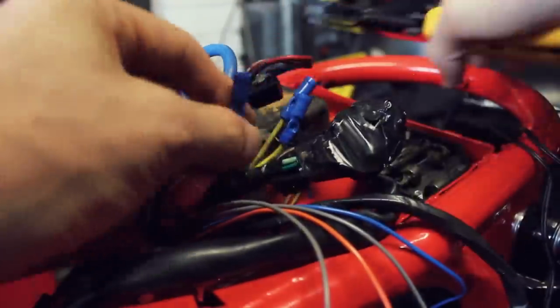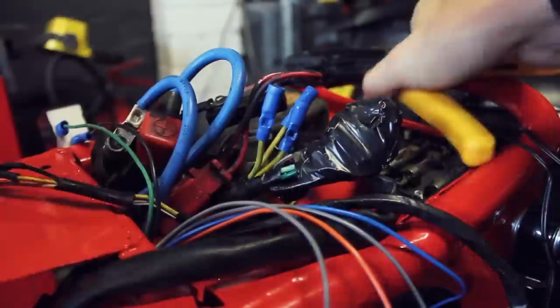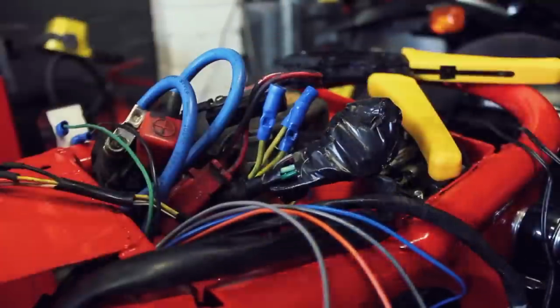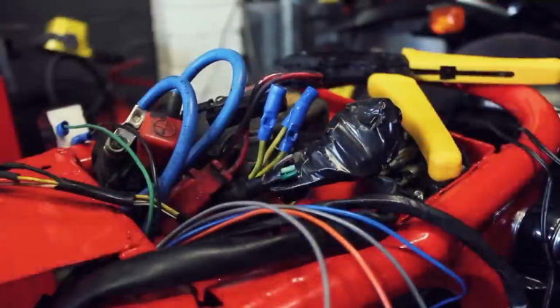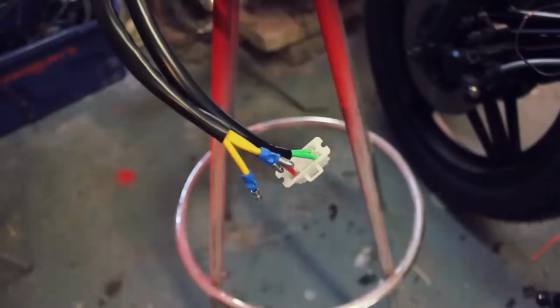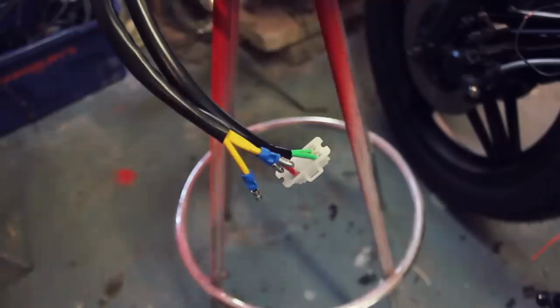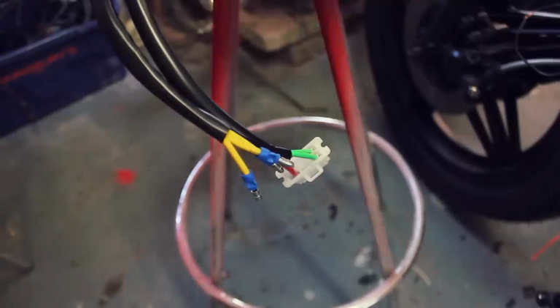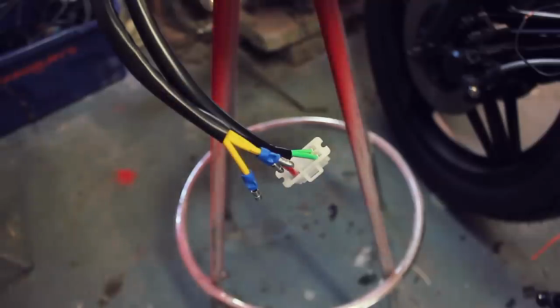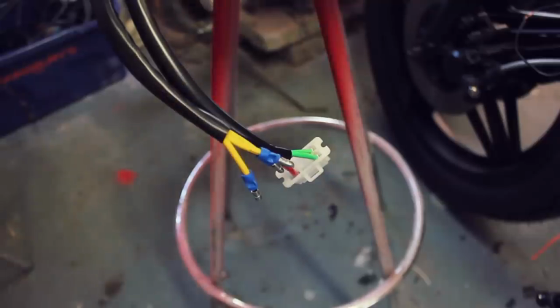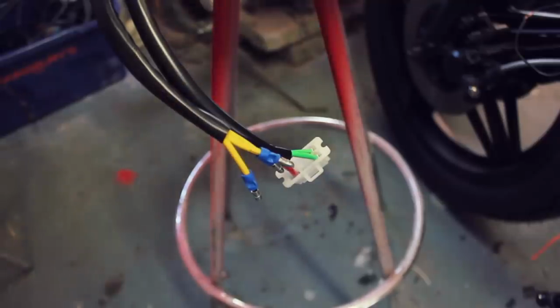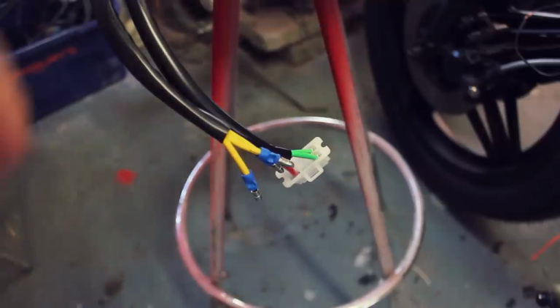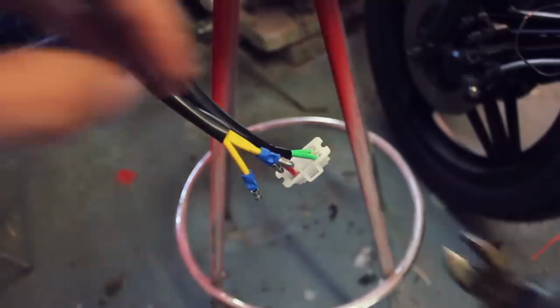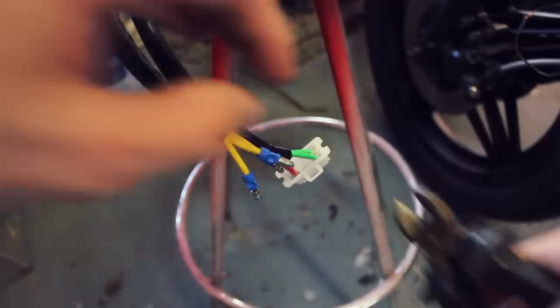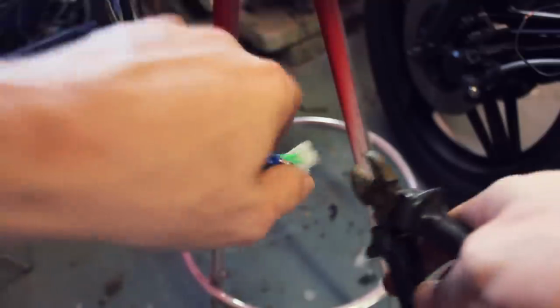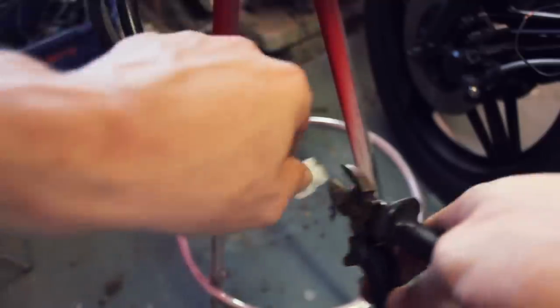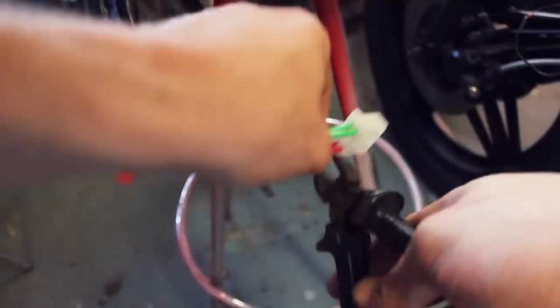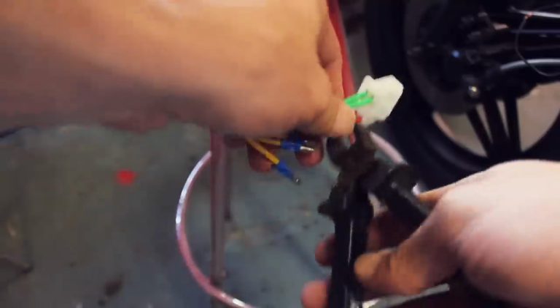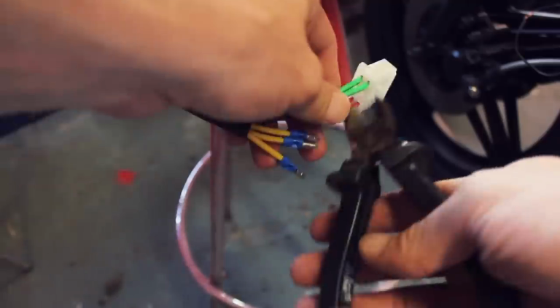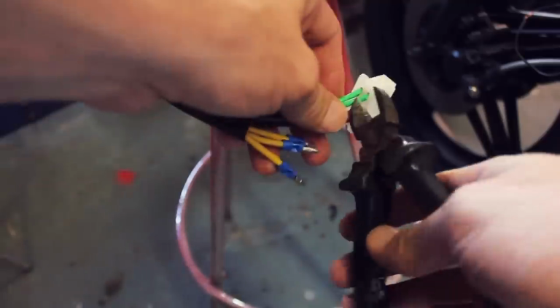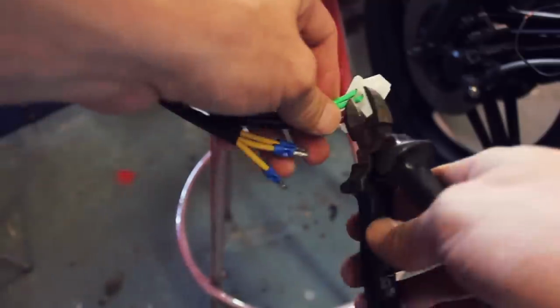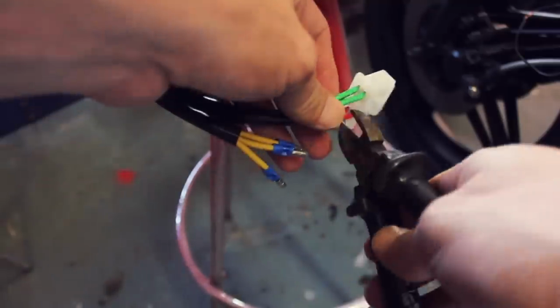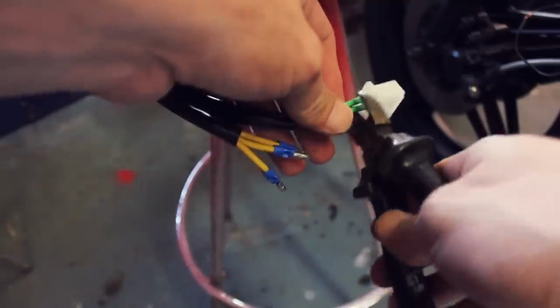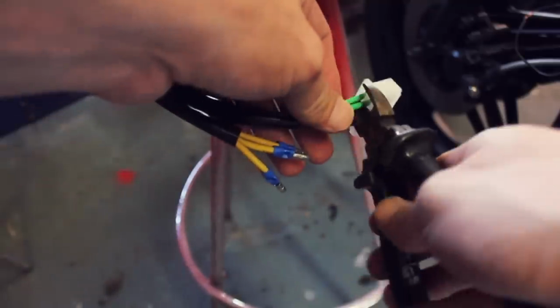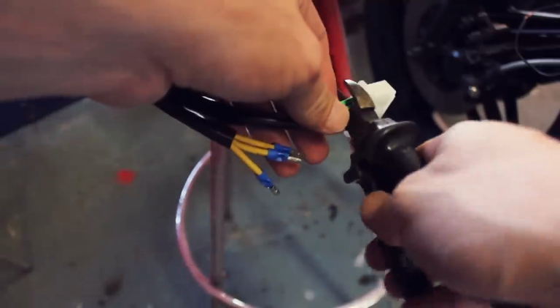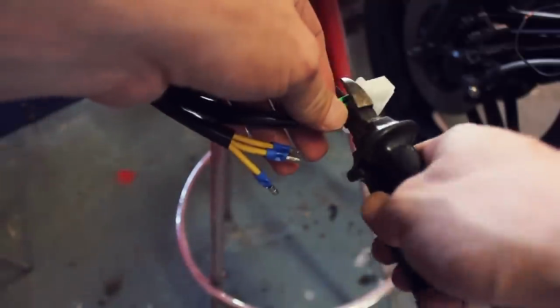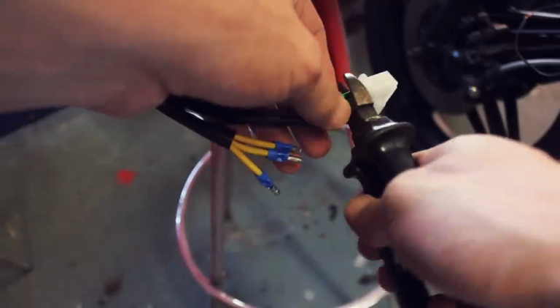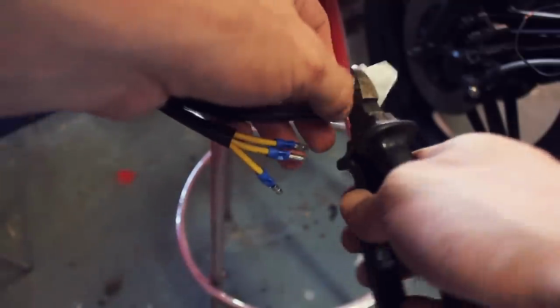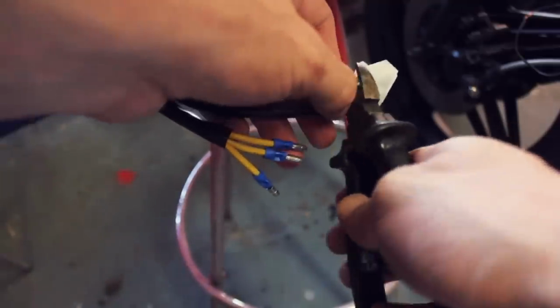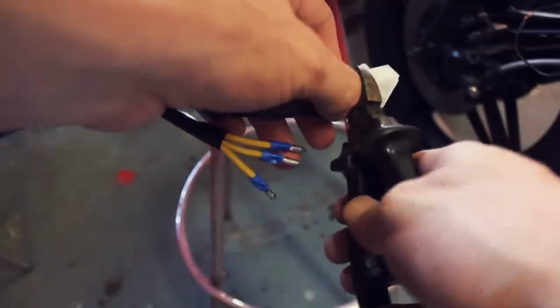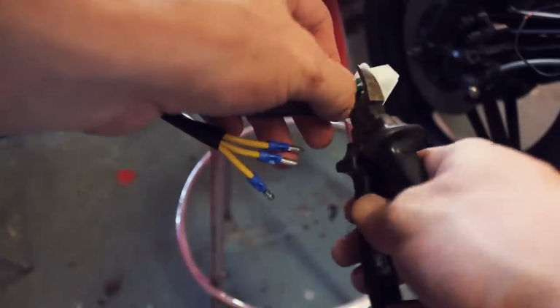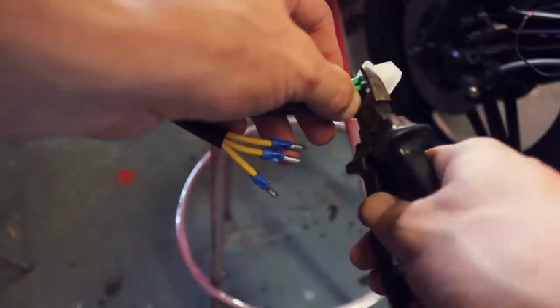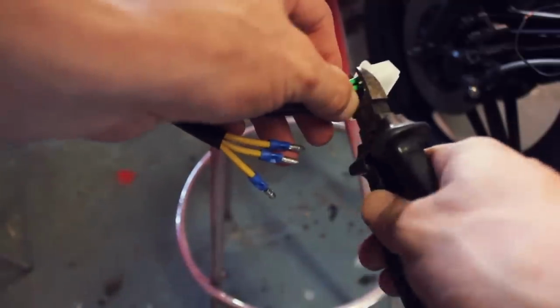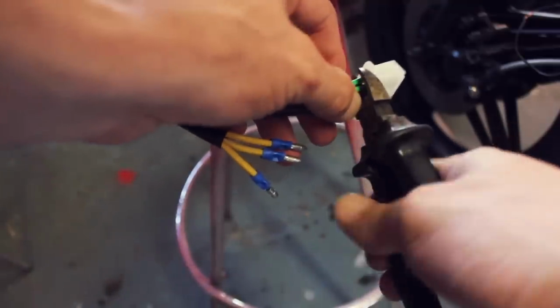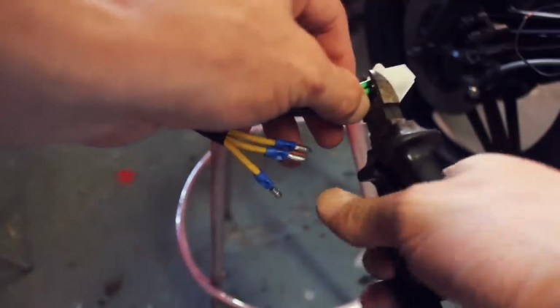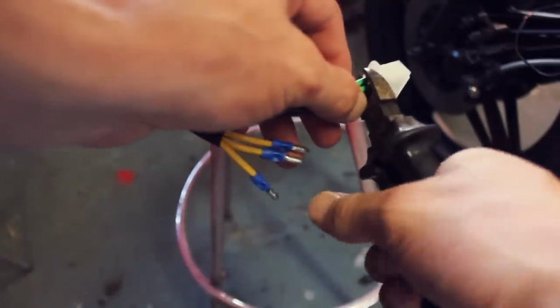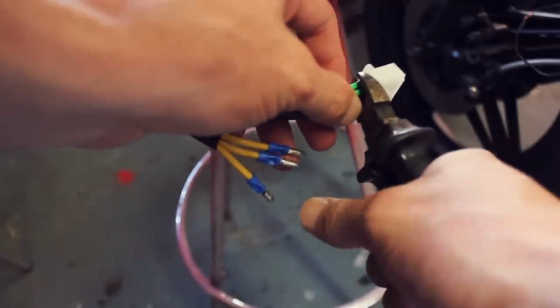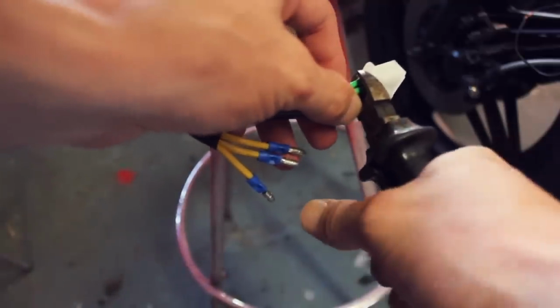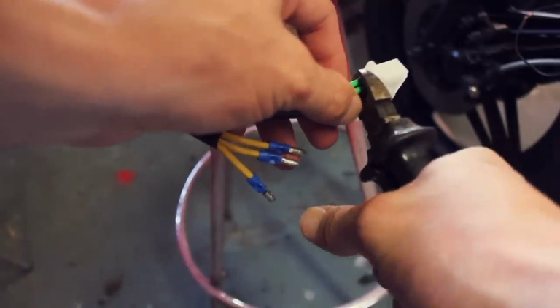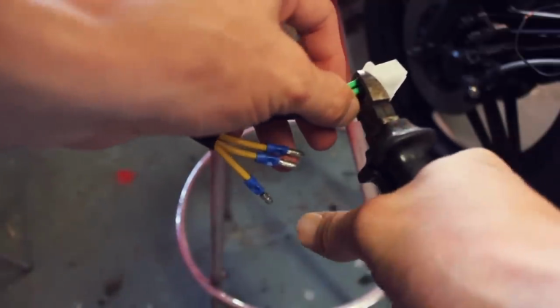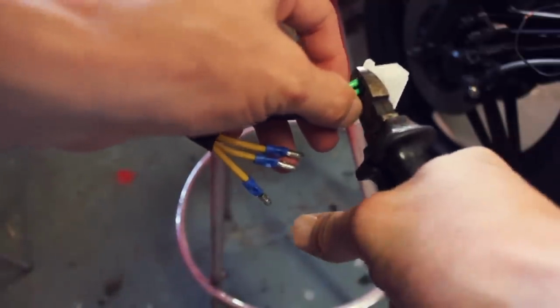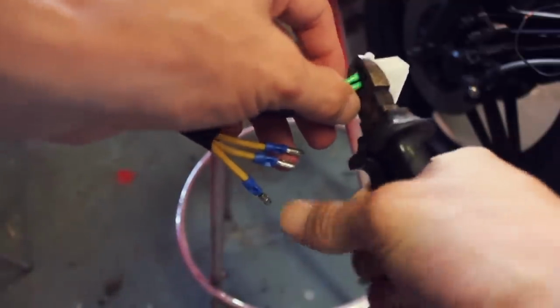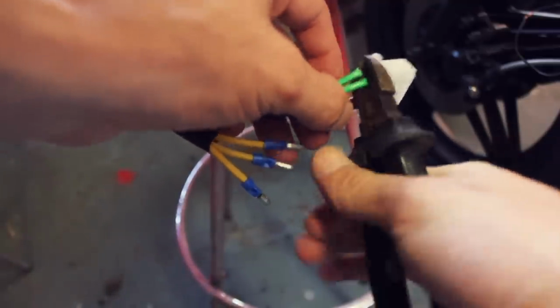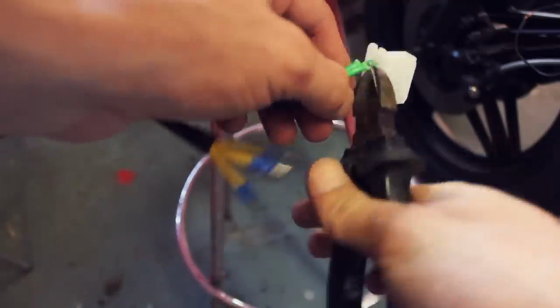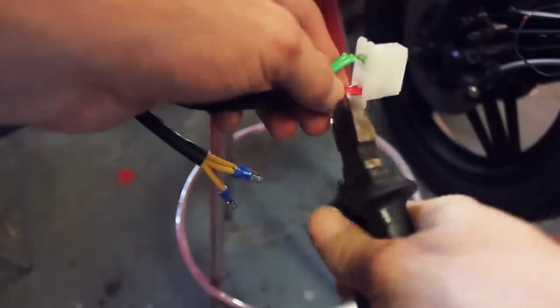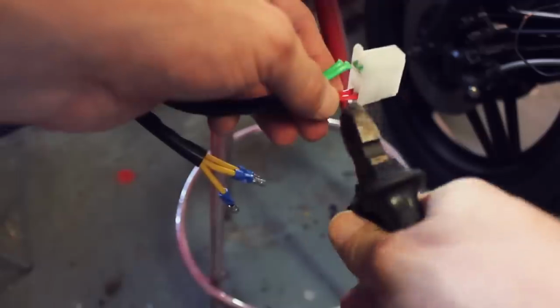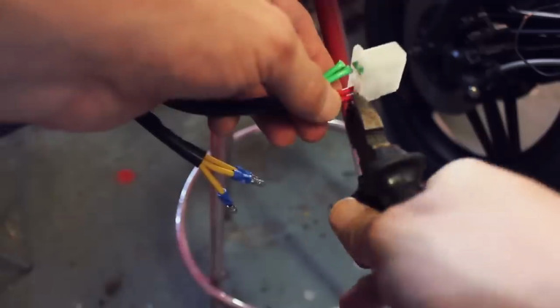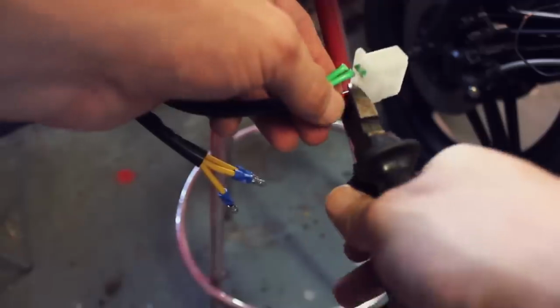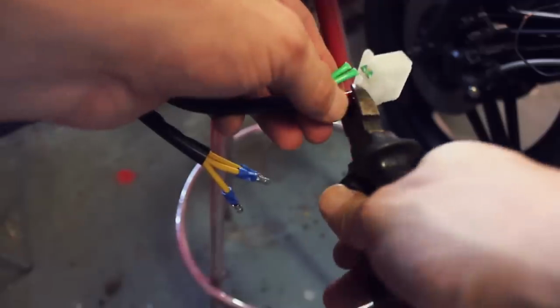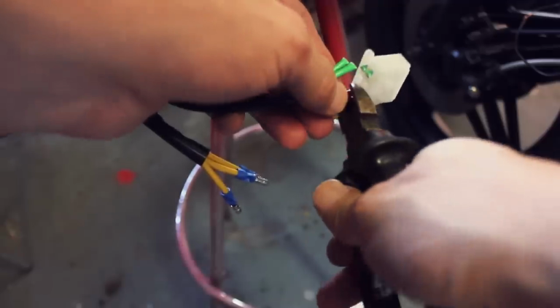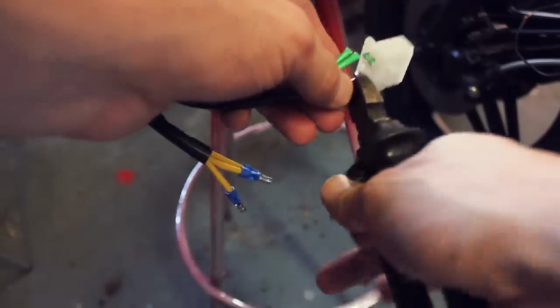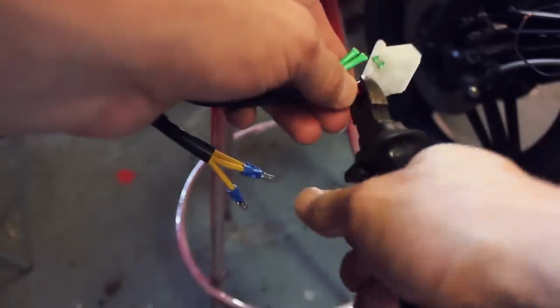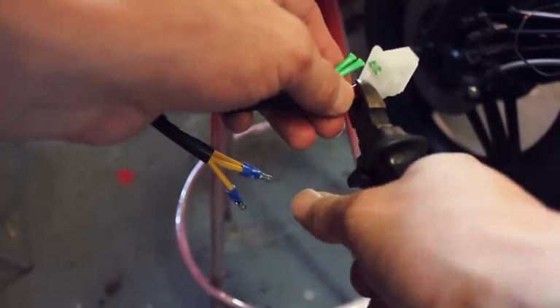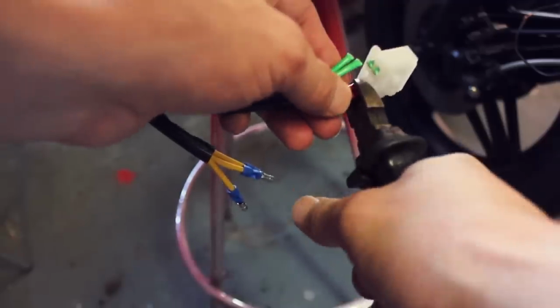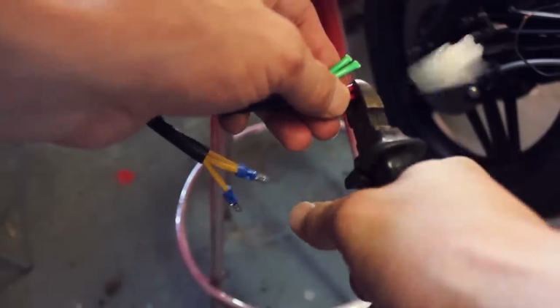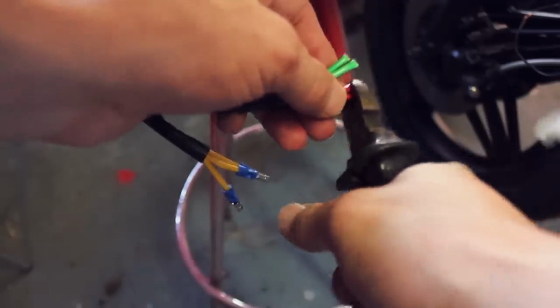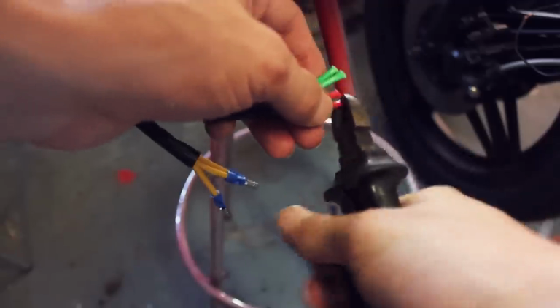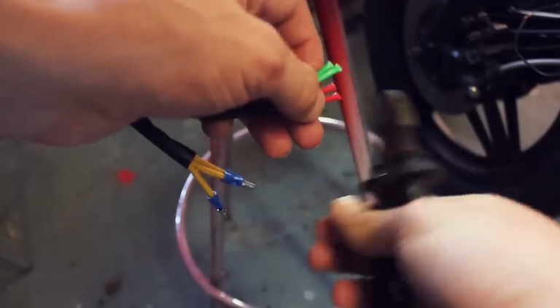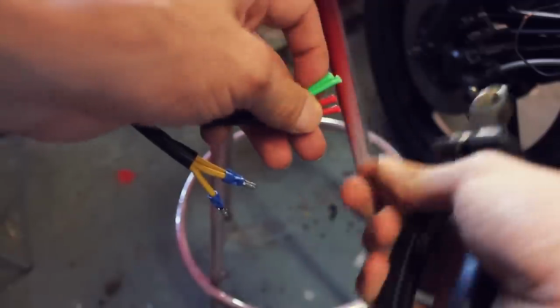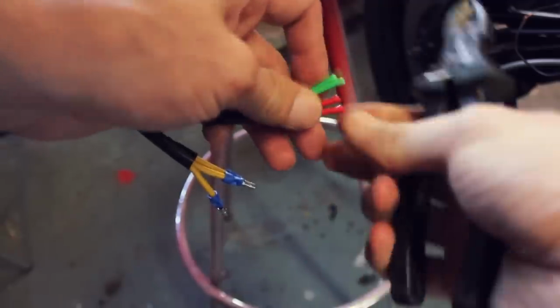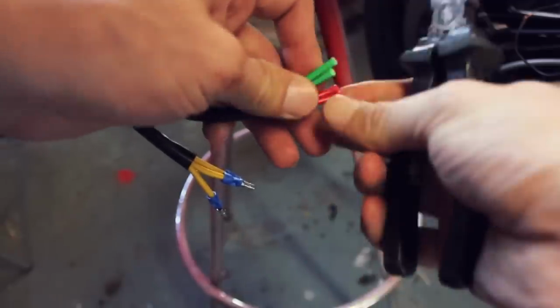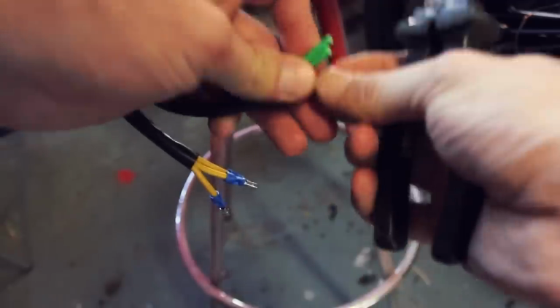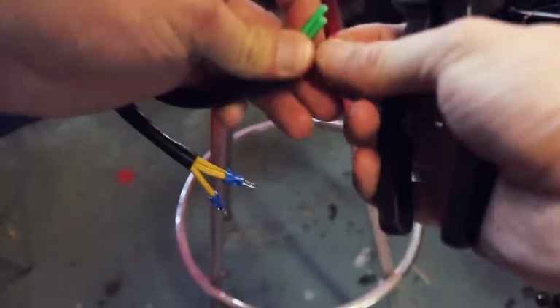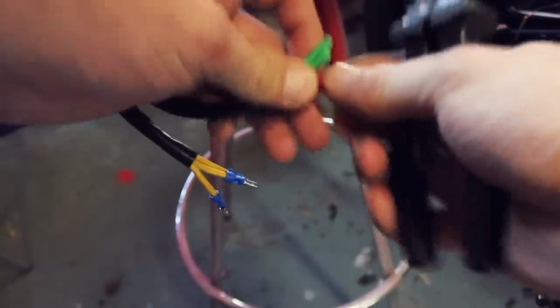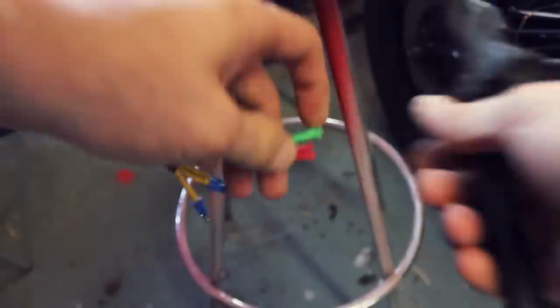The one mod I need to do is chop these connectors off and put them into one combined connector.